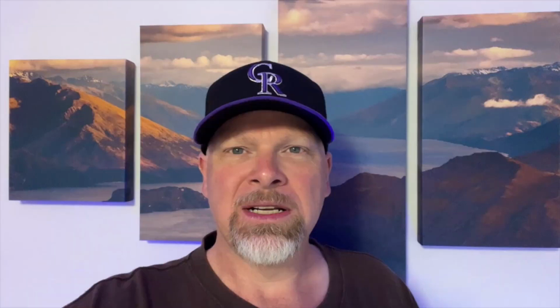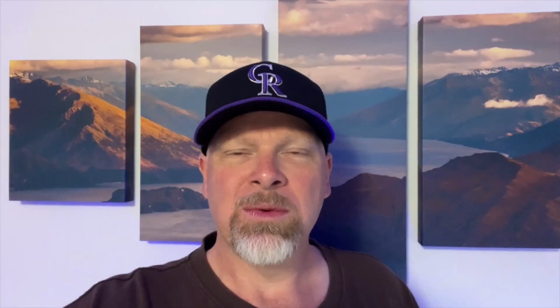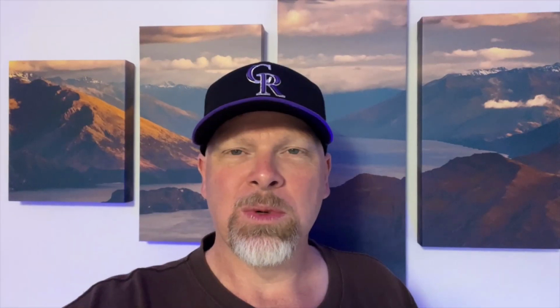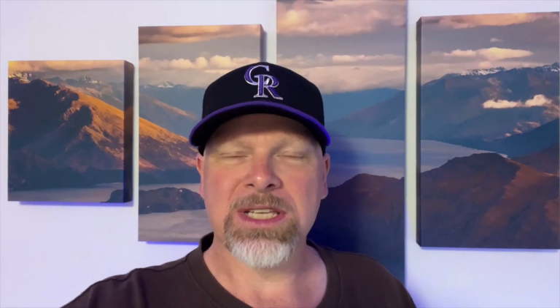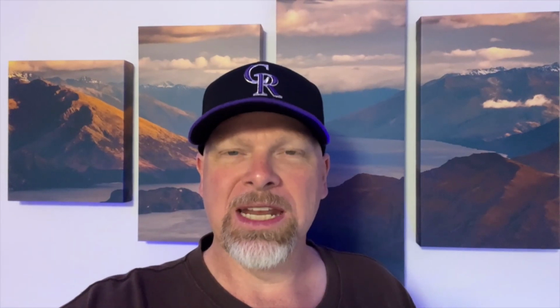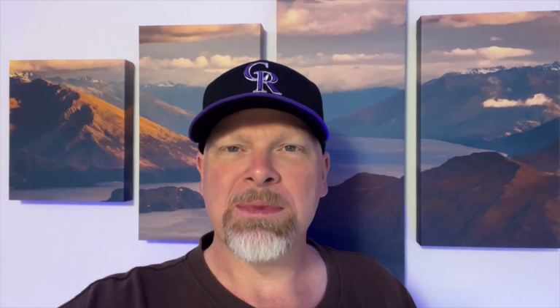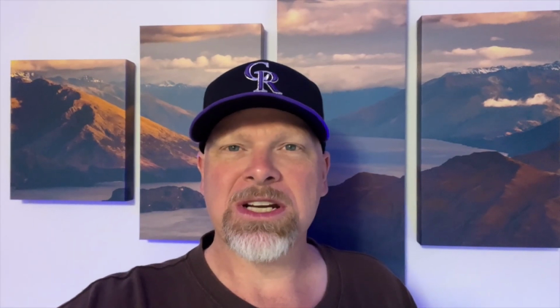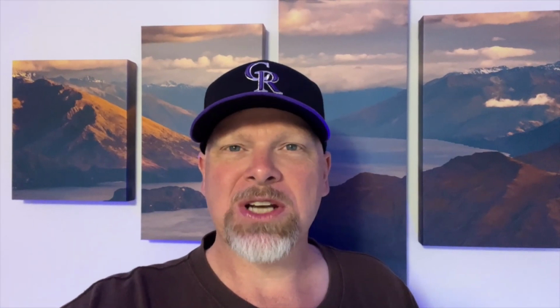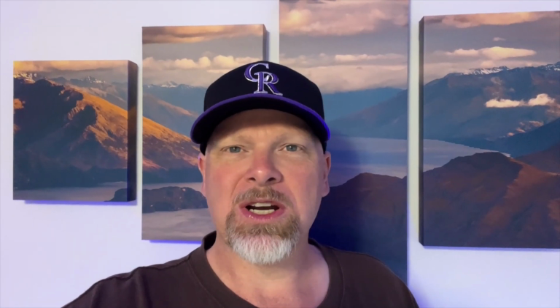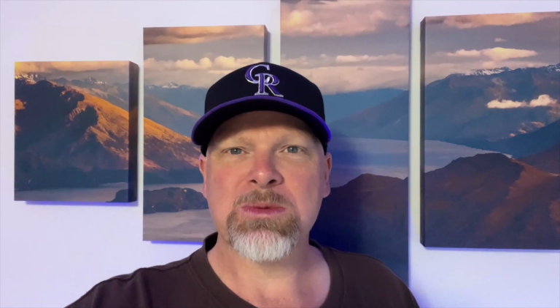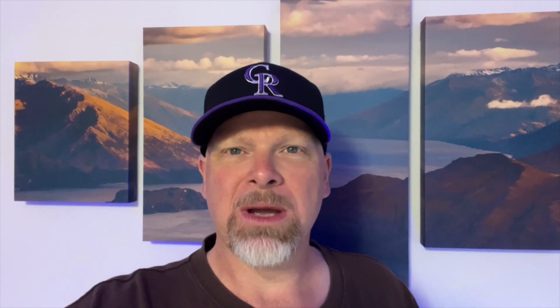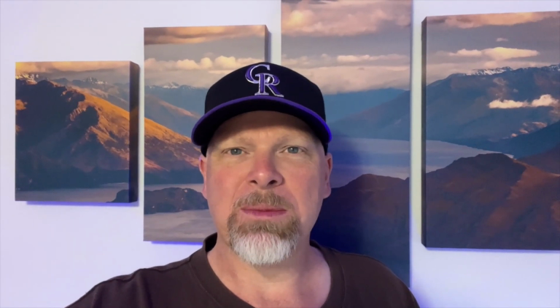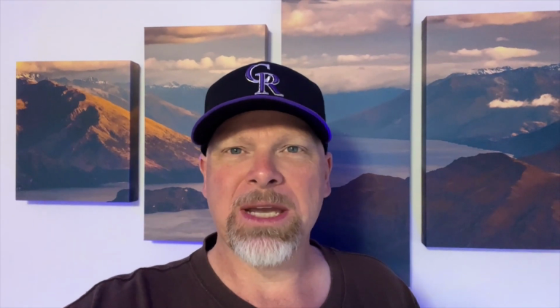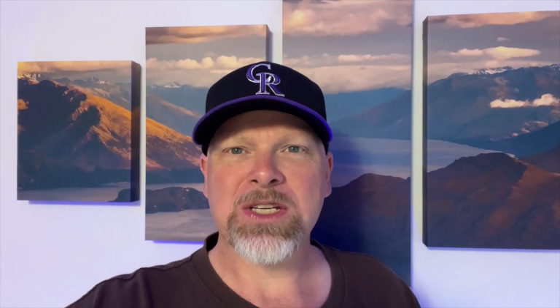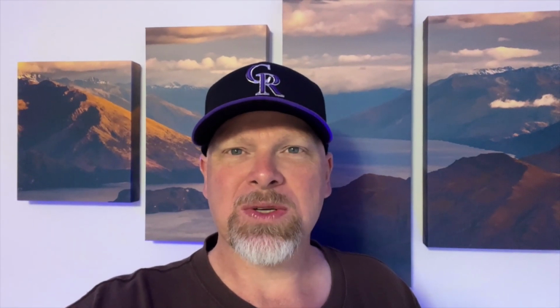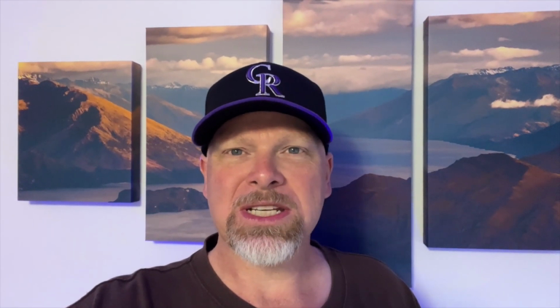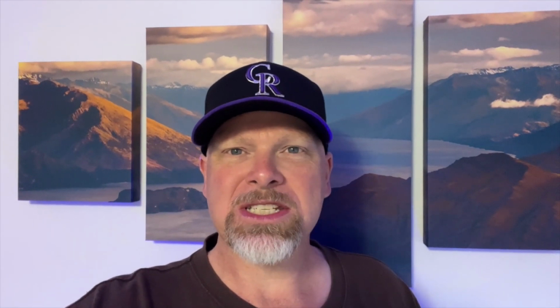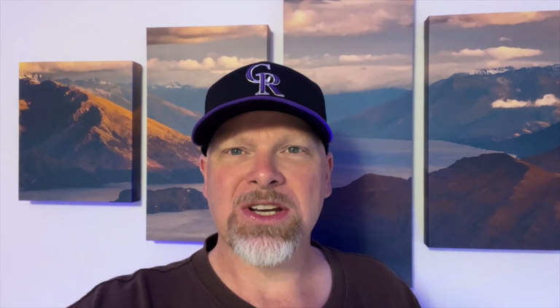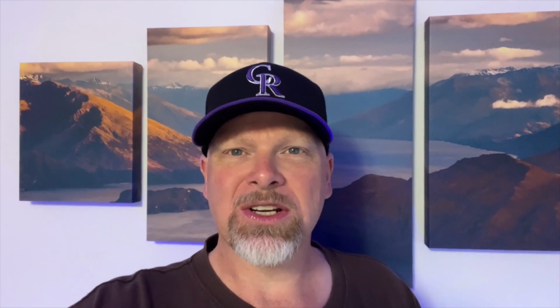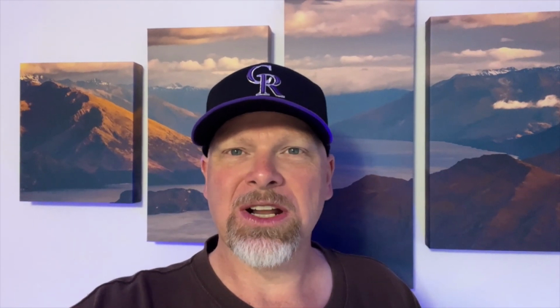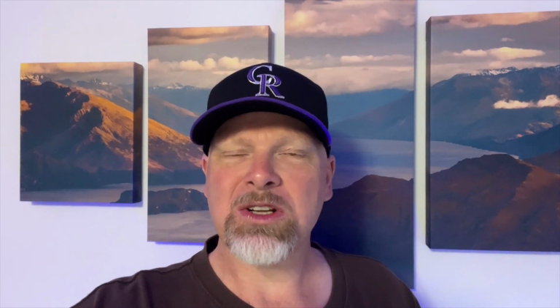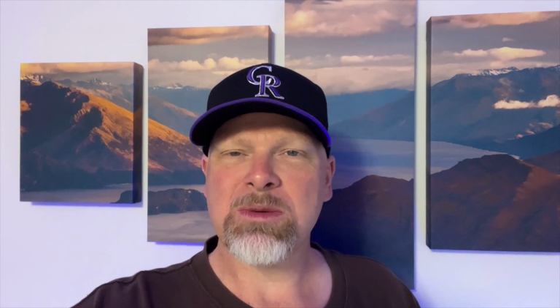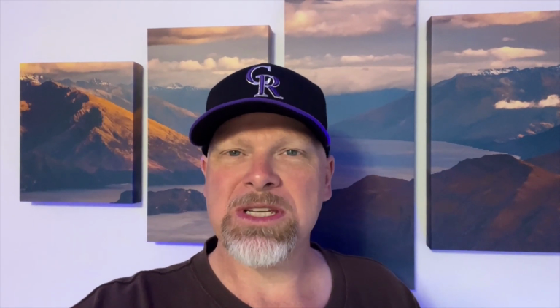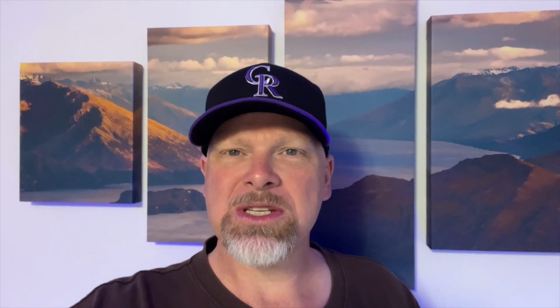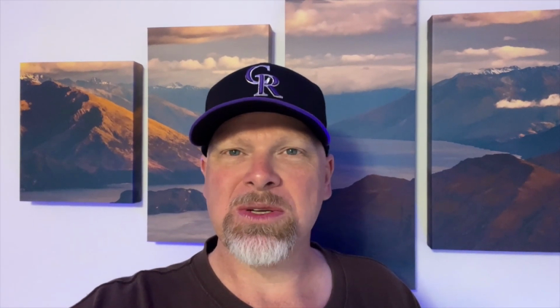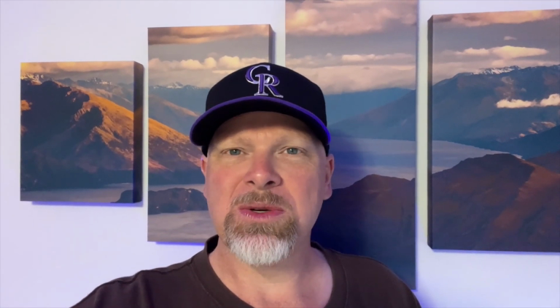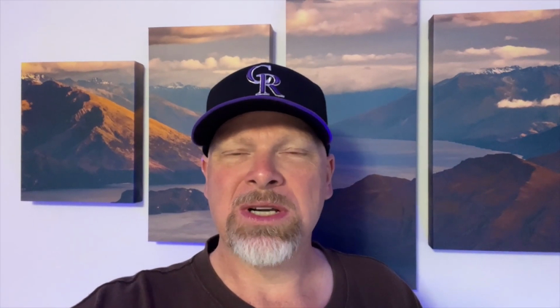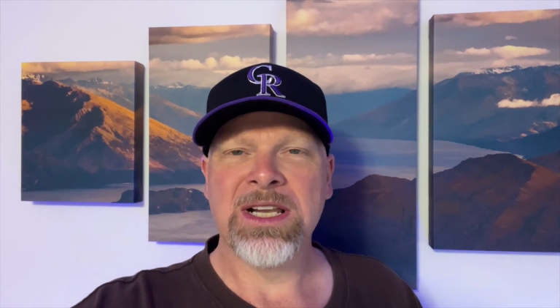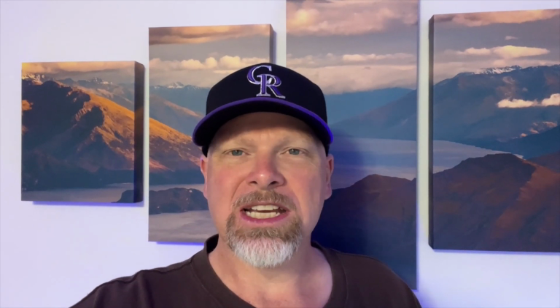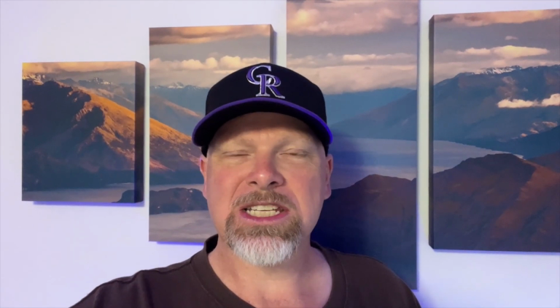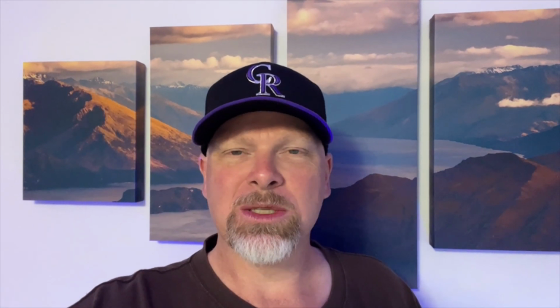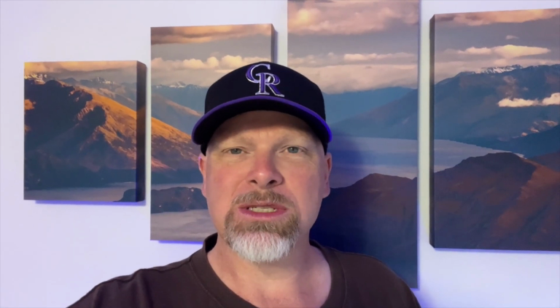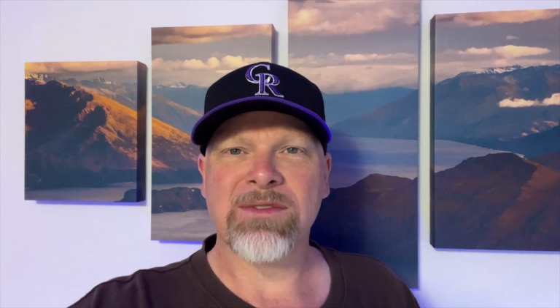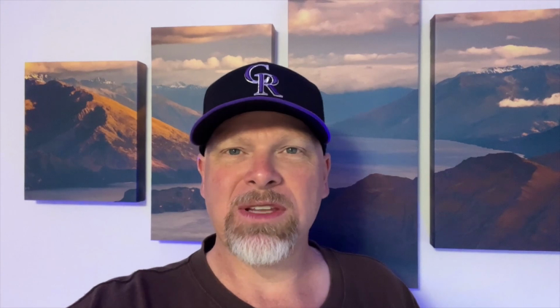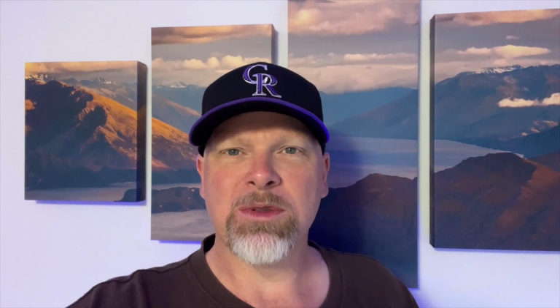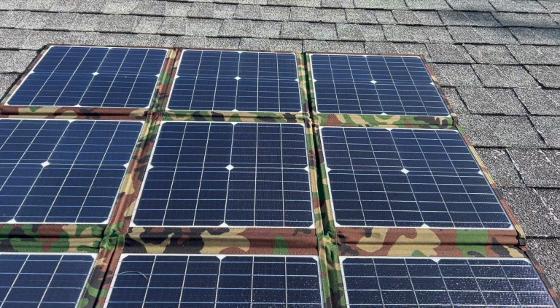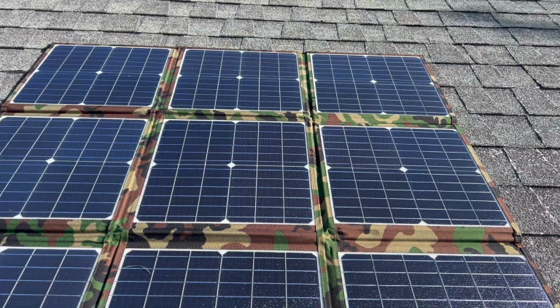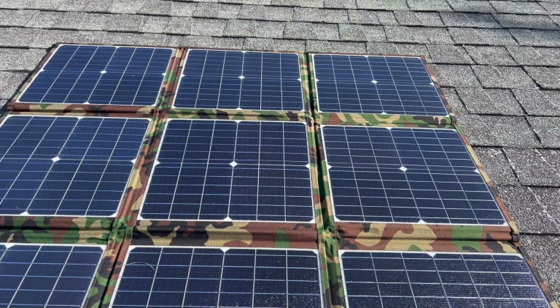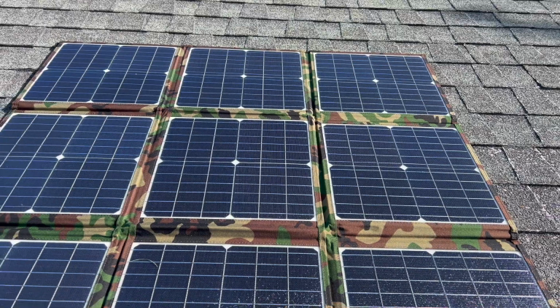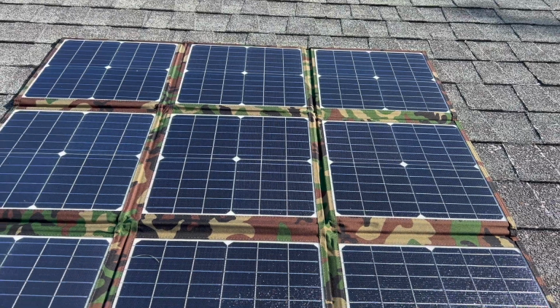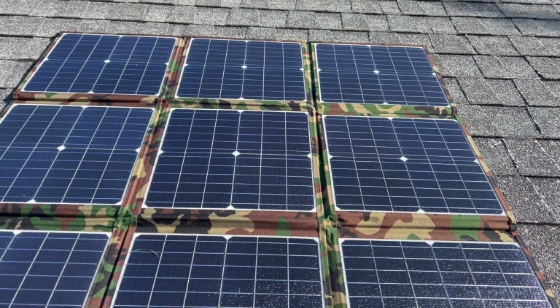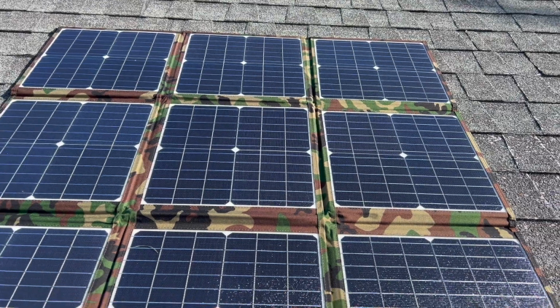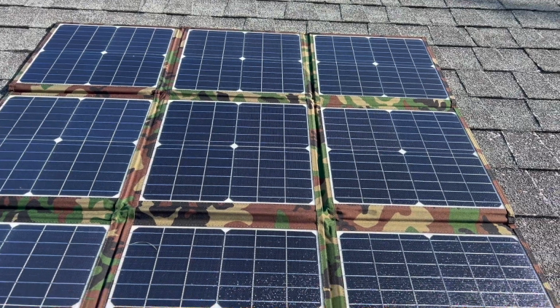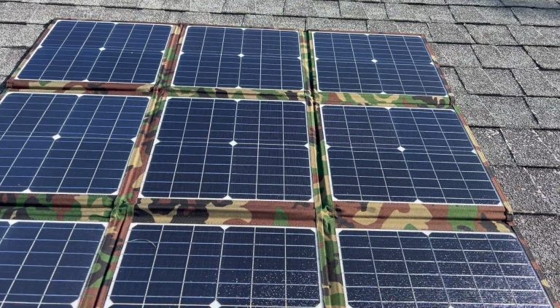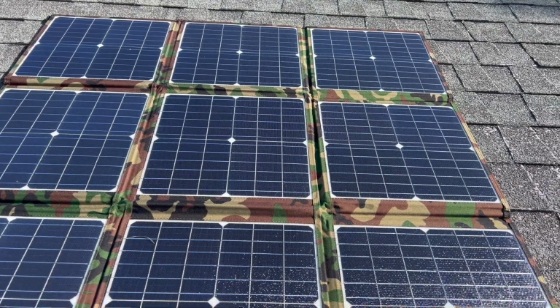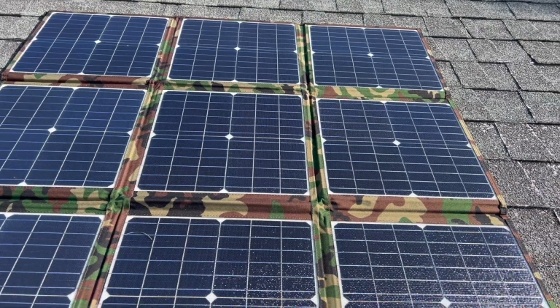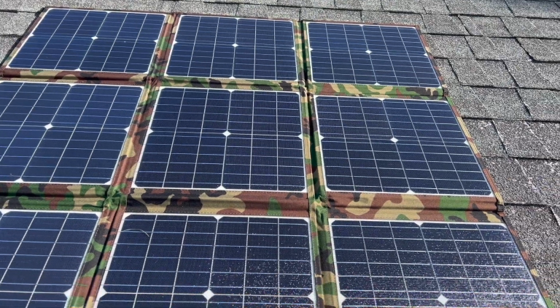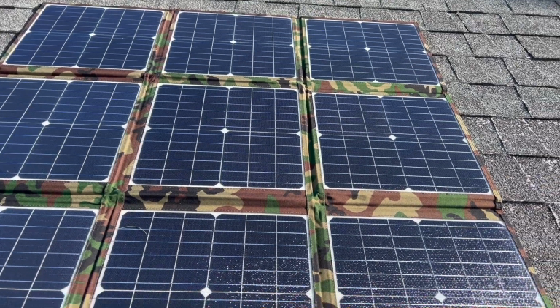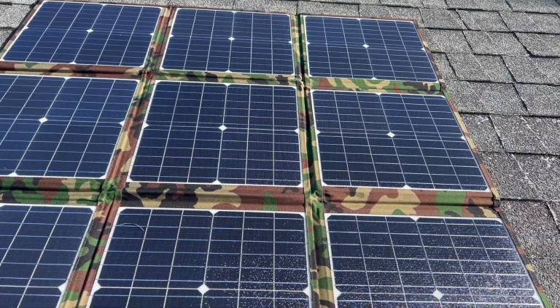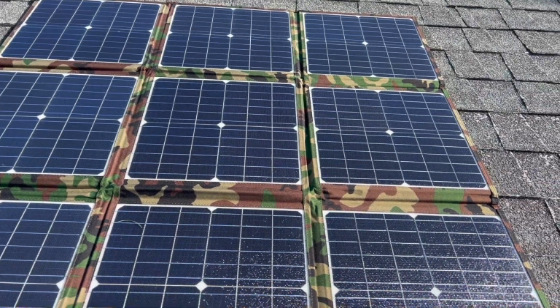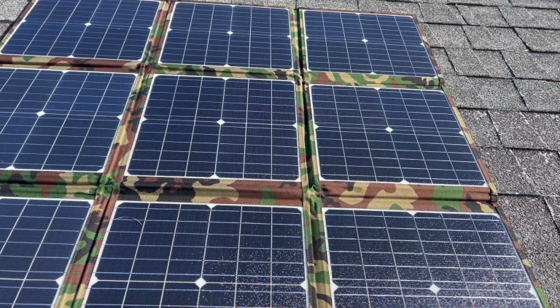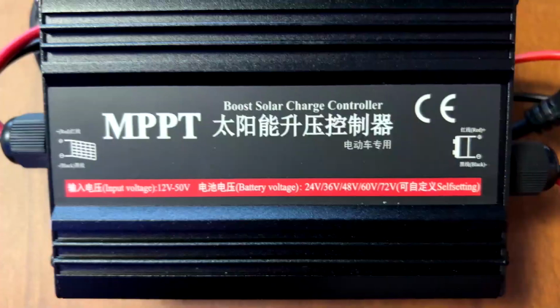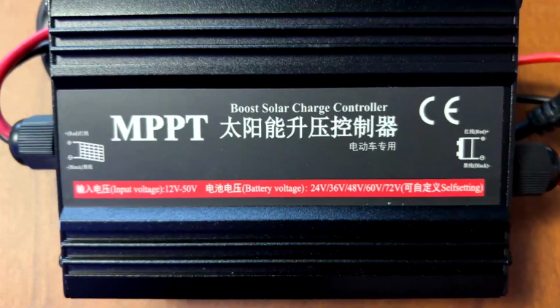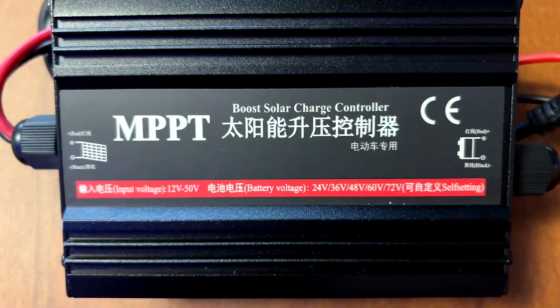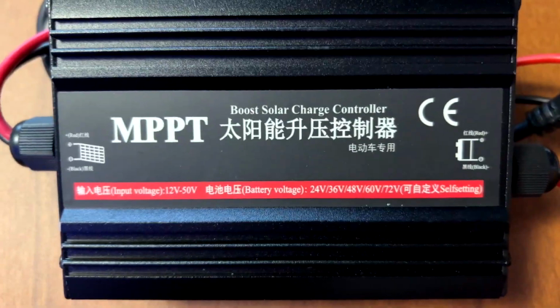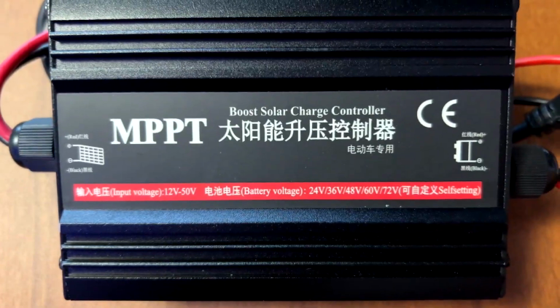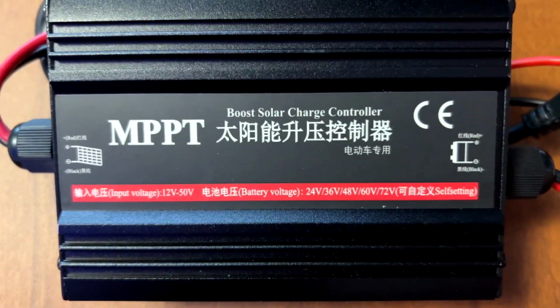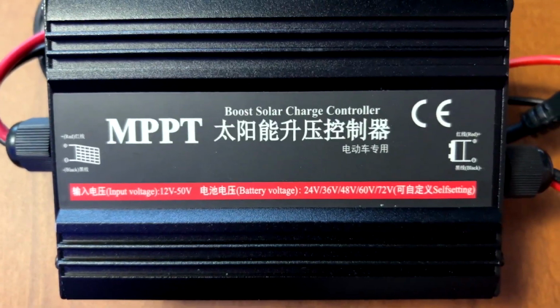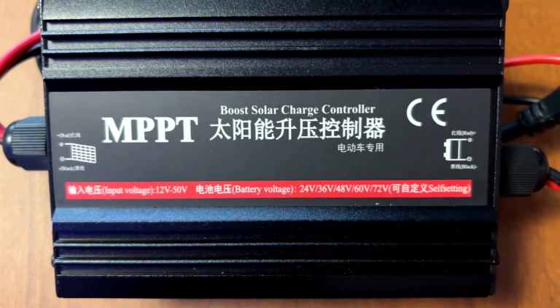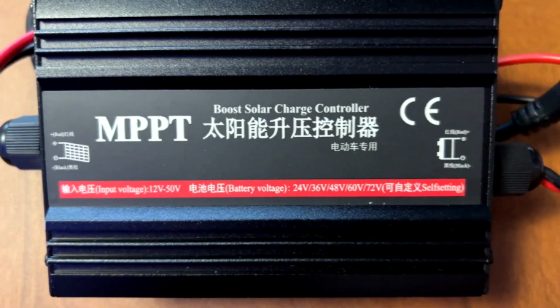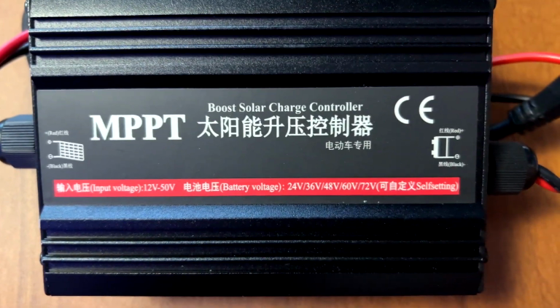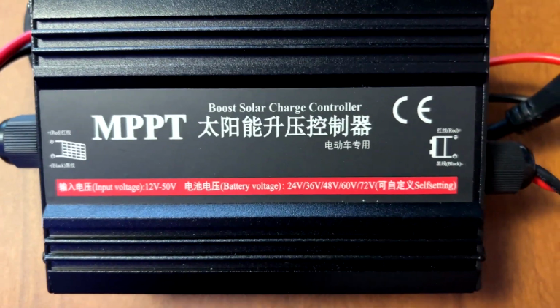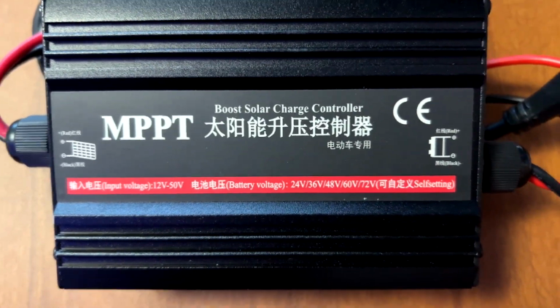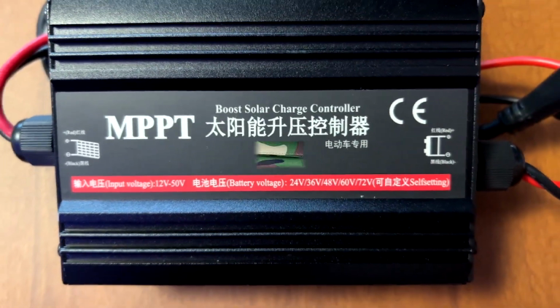Well today I'm going to charge my Bike Tricks Juggernaut Ultra Beast 2 exclusively with my Bakku 200 watt solar panel and MPPT charge controller.